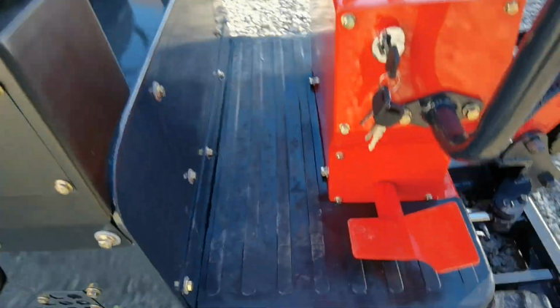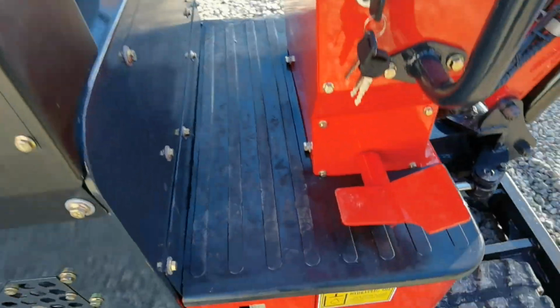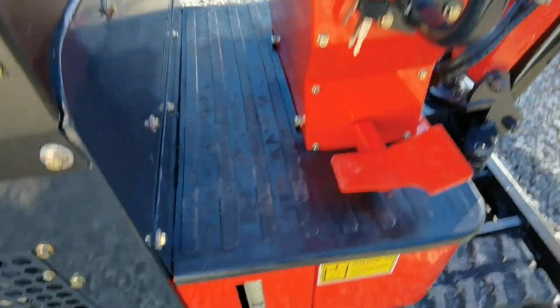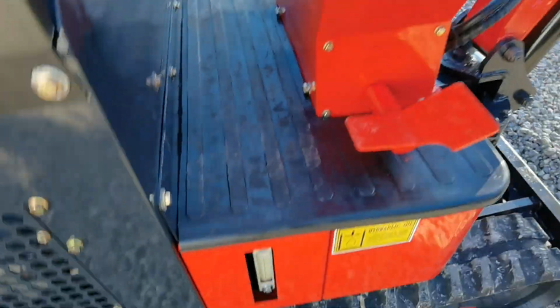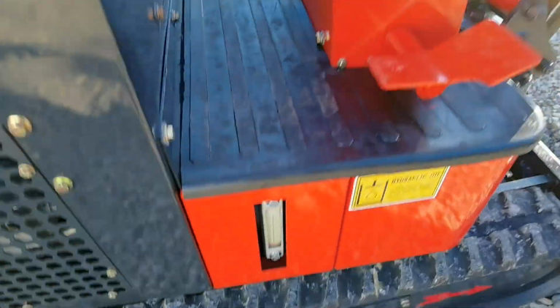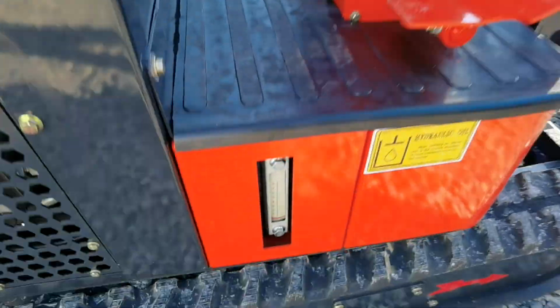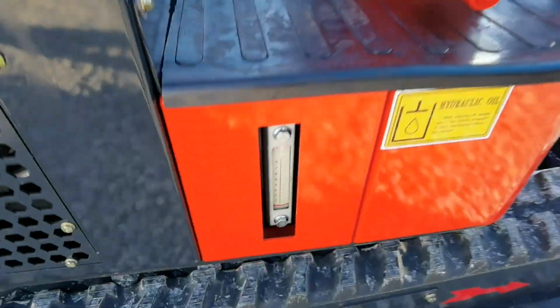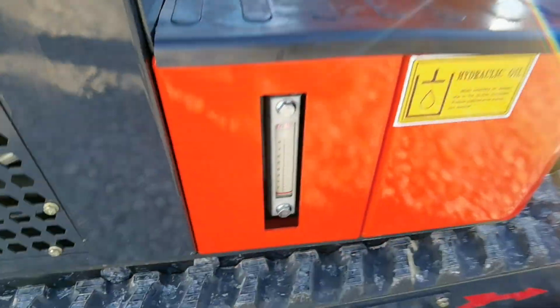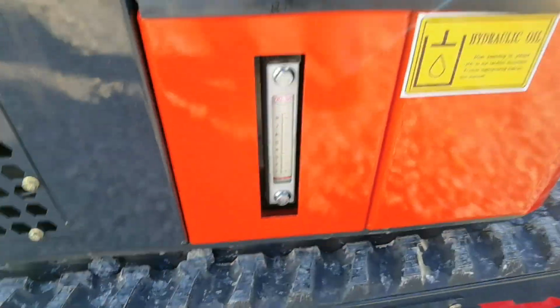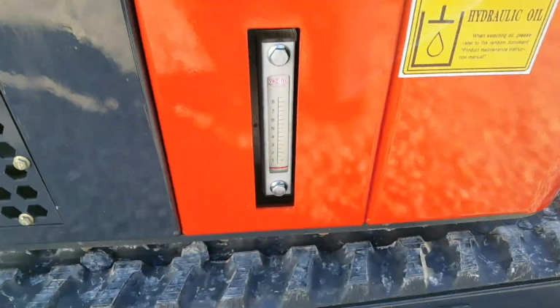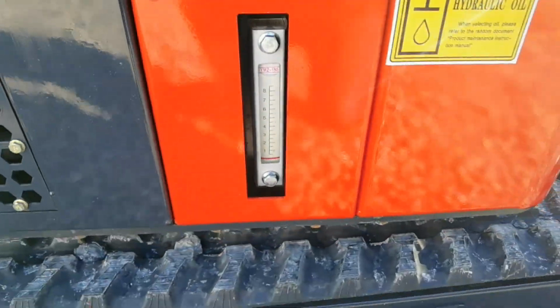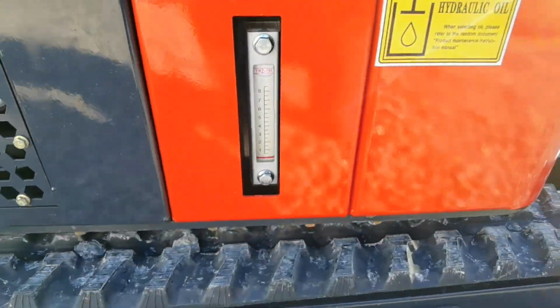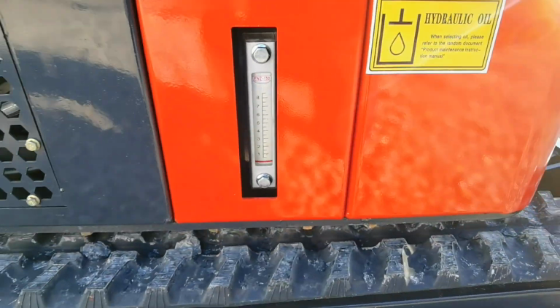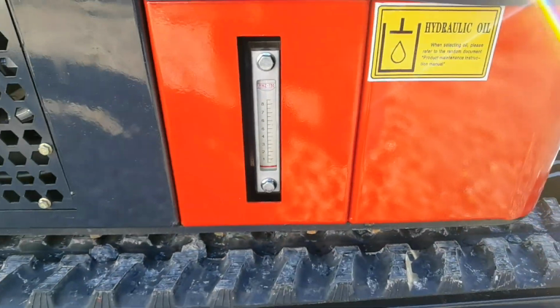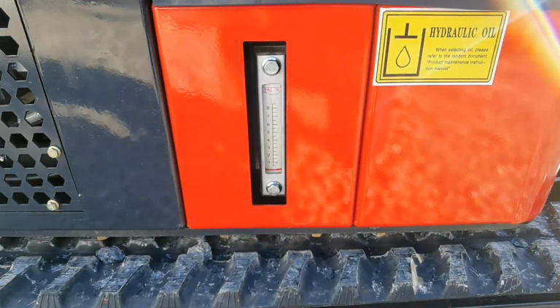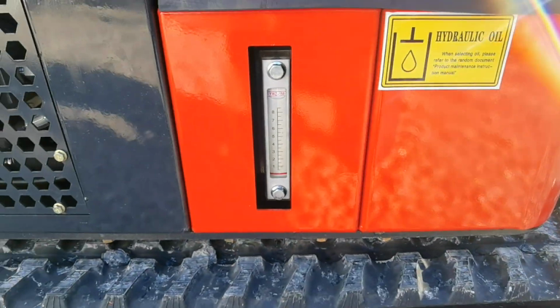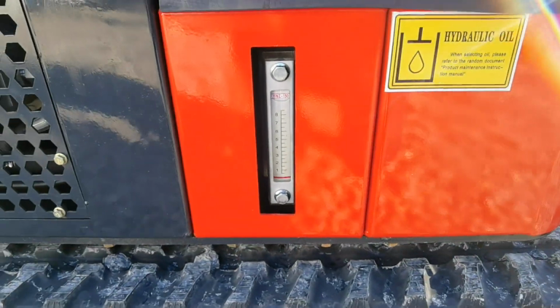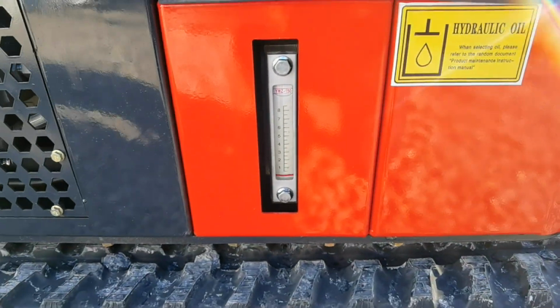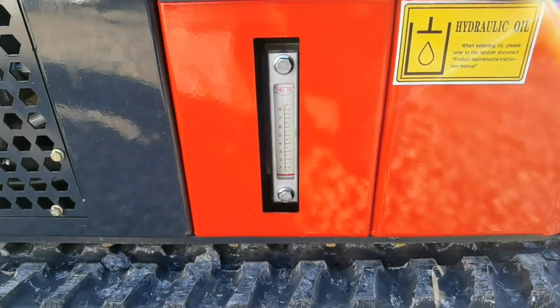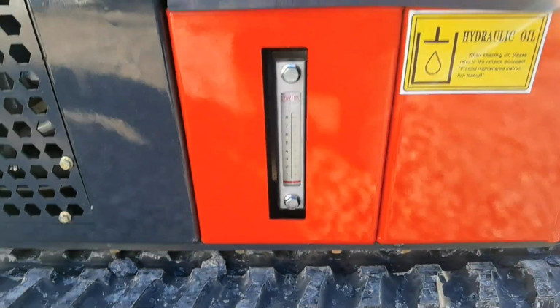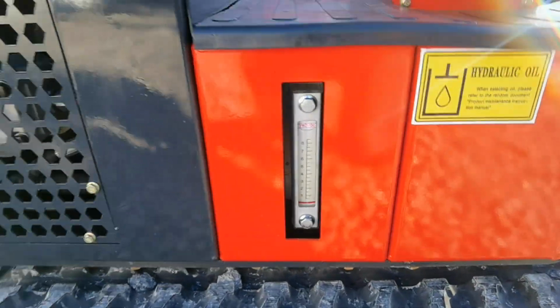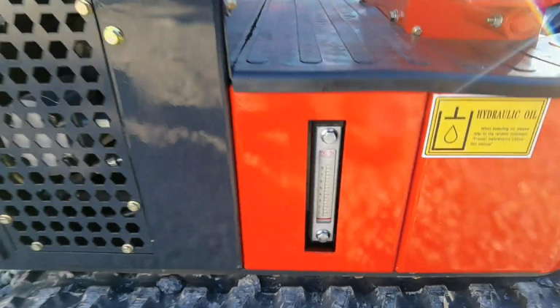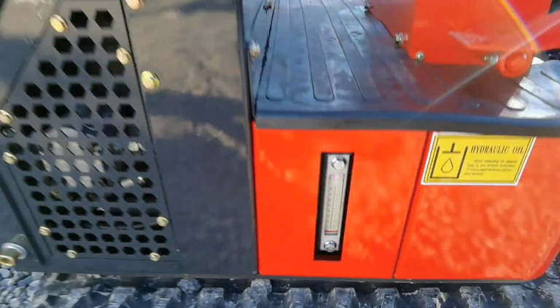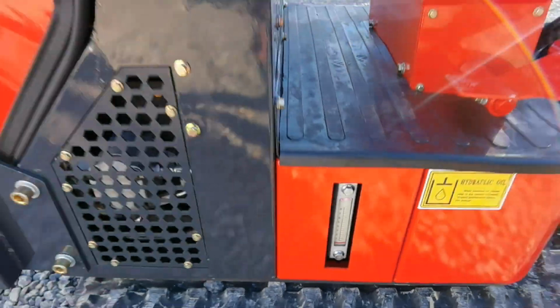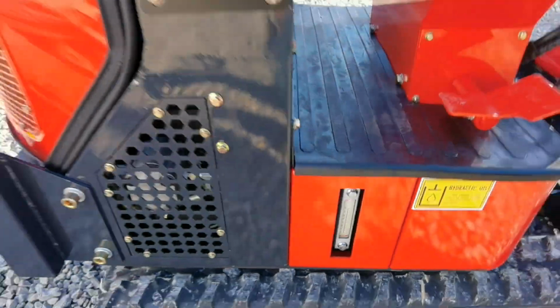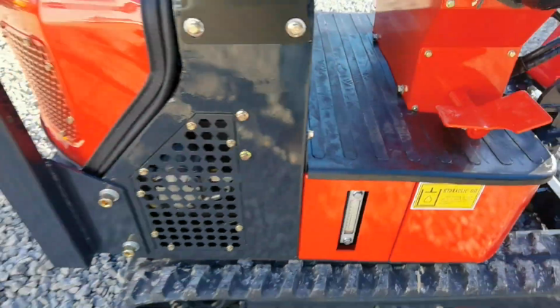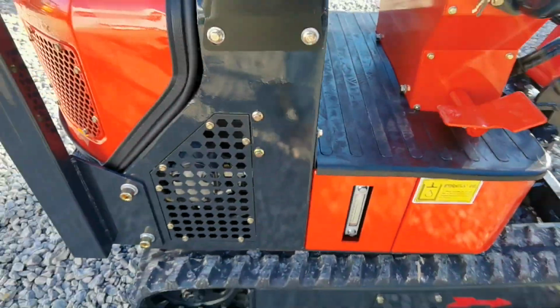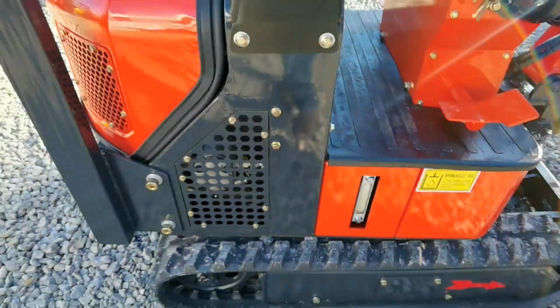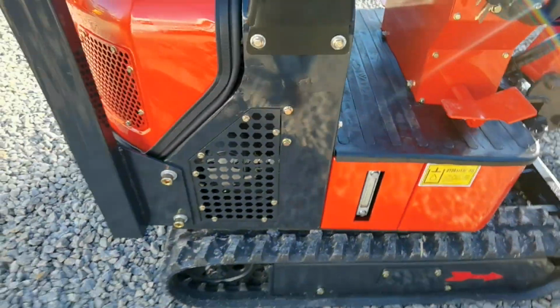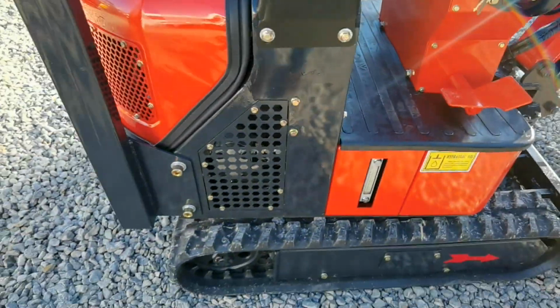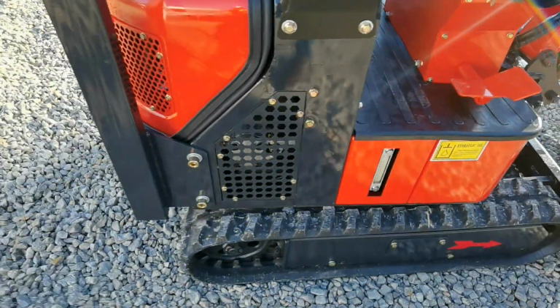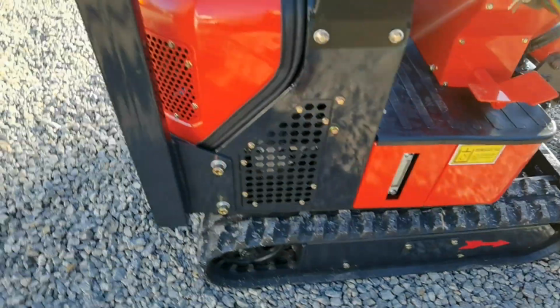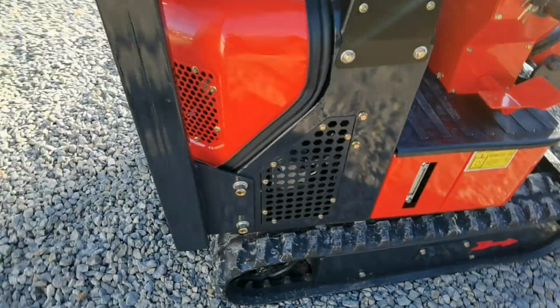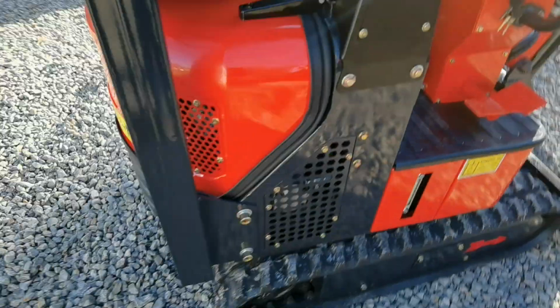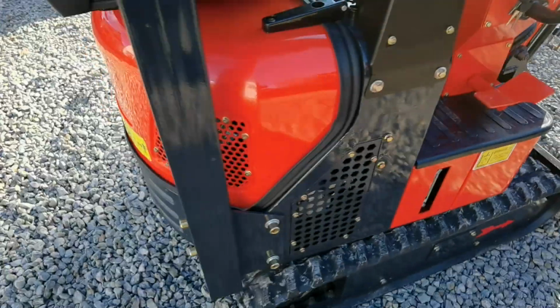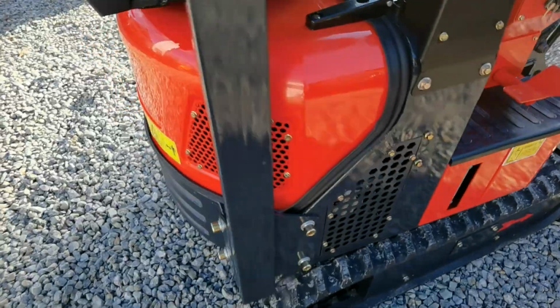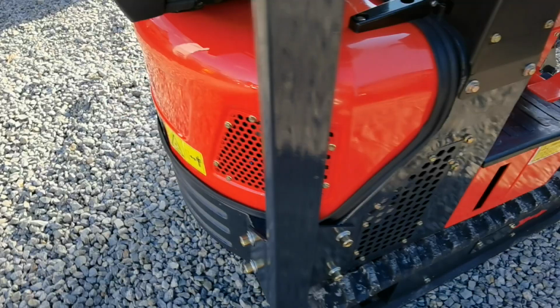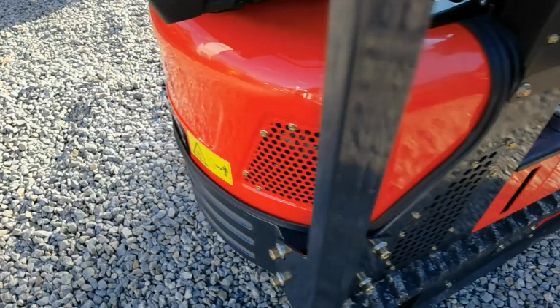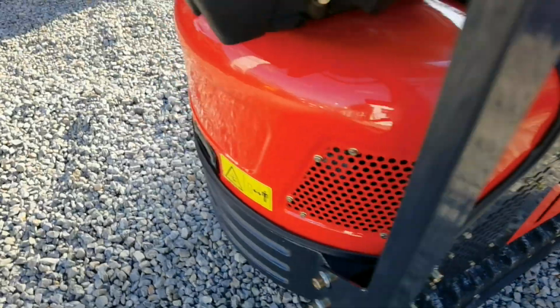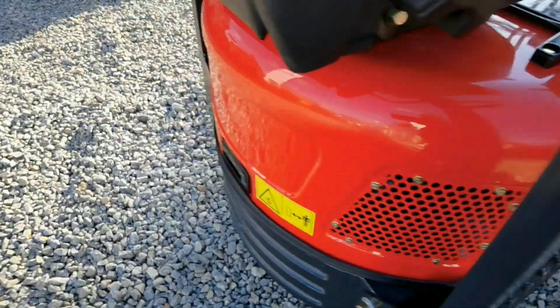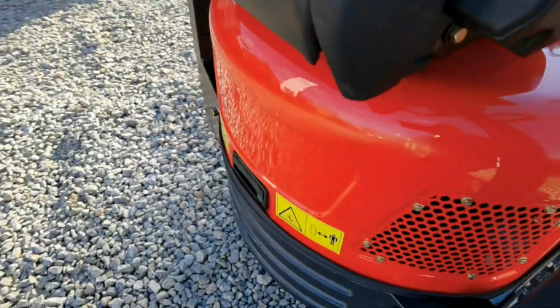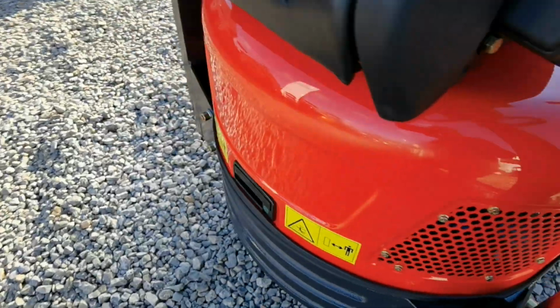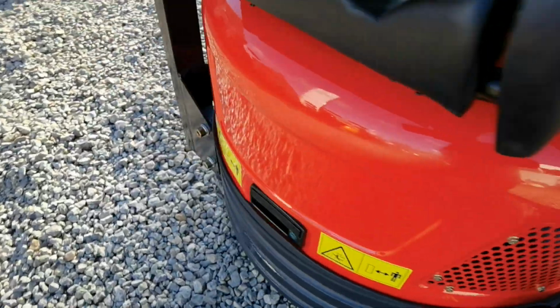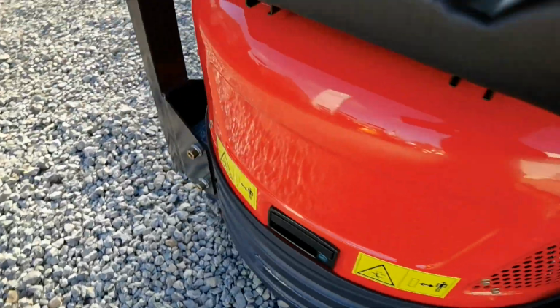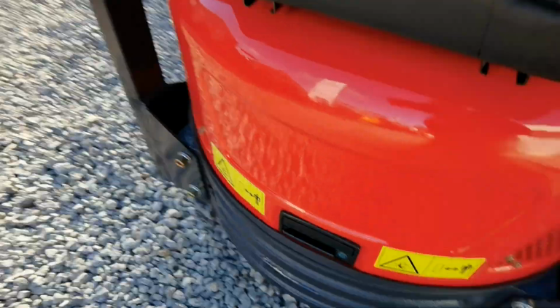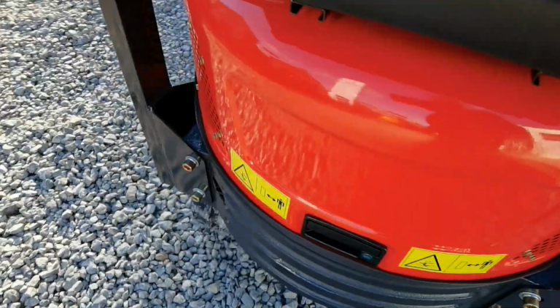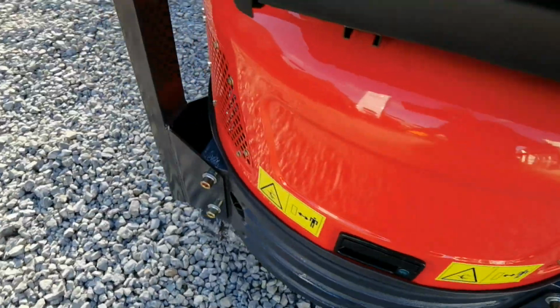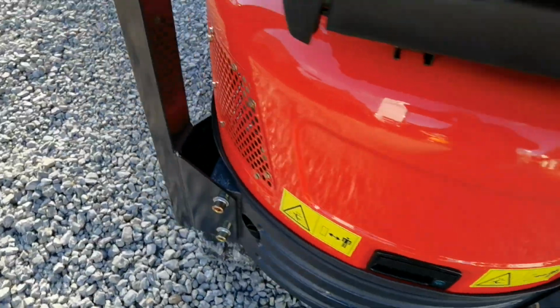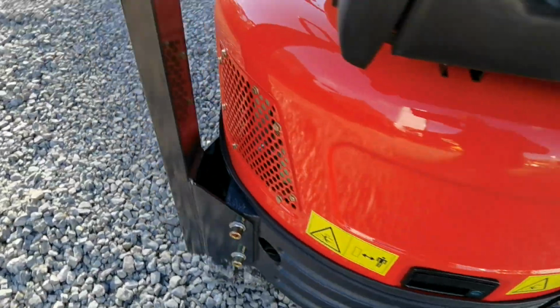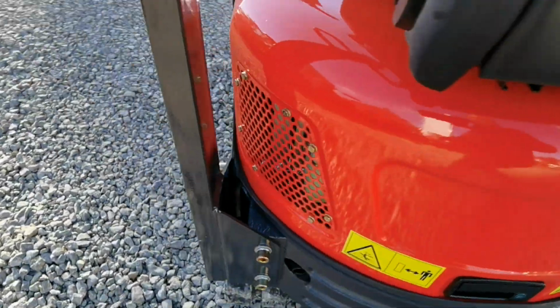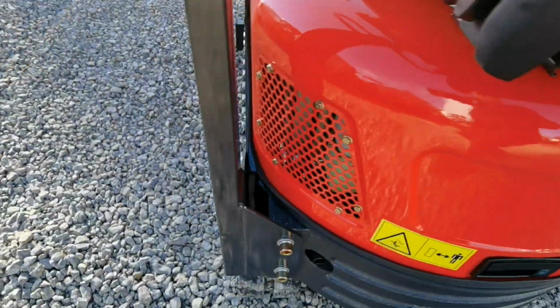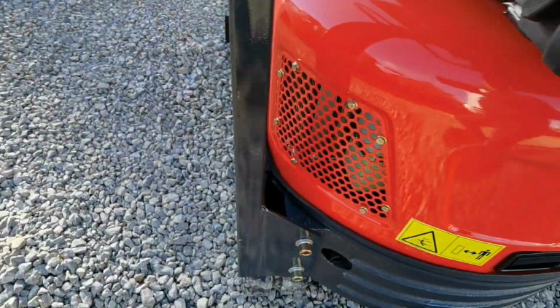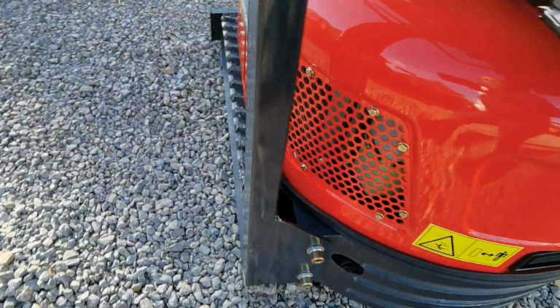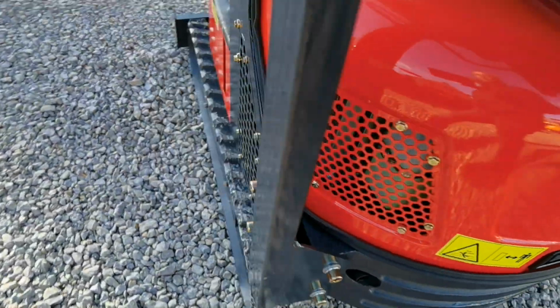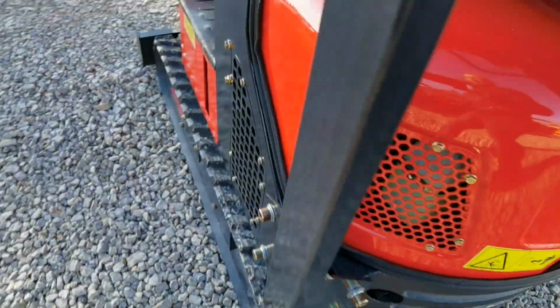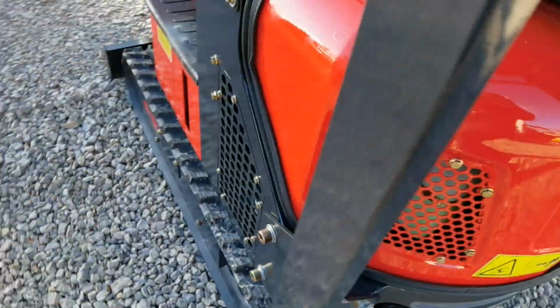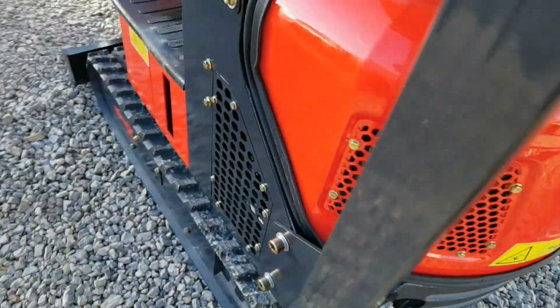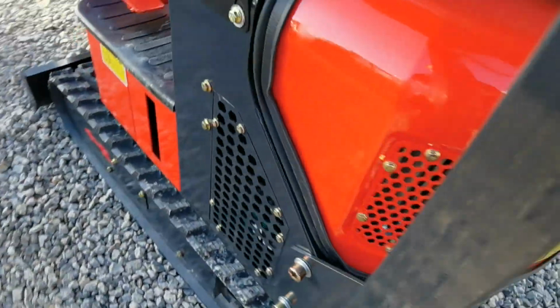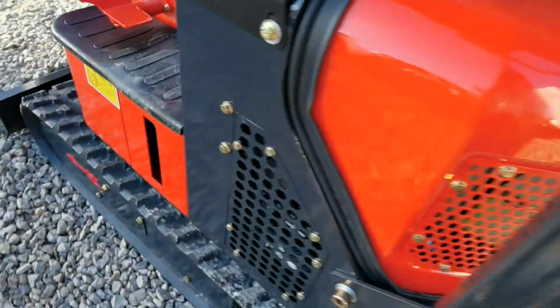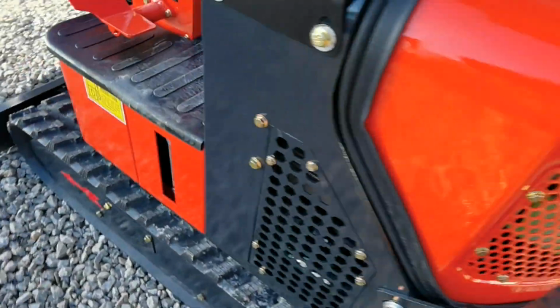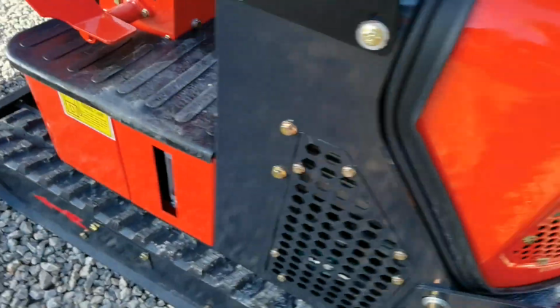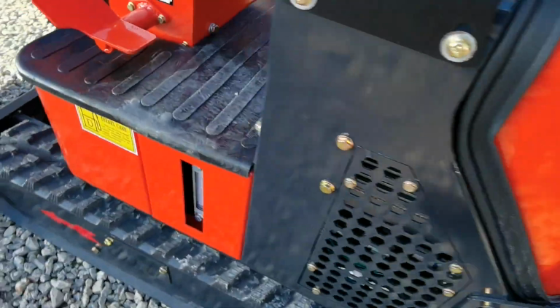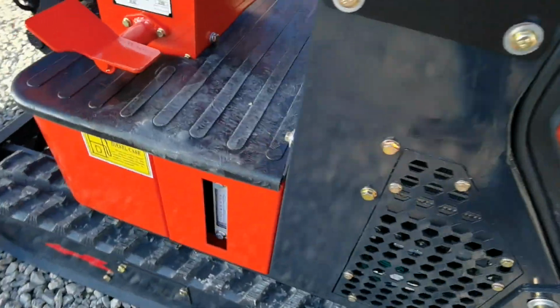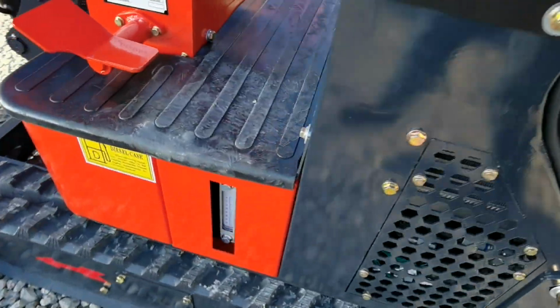Der Hydrauliktank ist auf der rechten Seite. Und der Dieseltank ist auf der linken Seite.